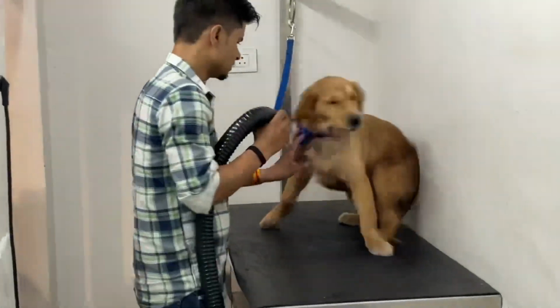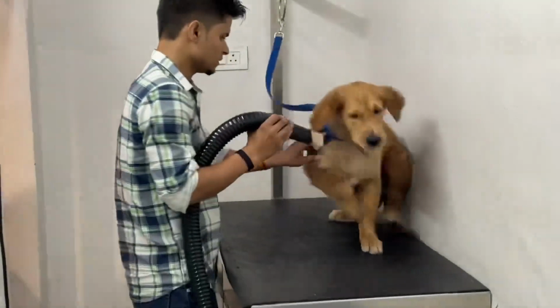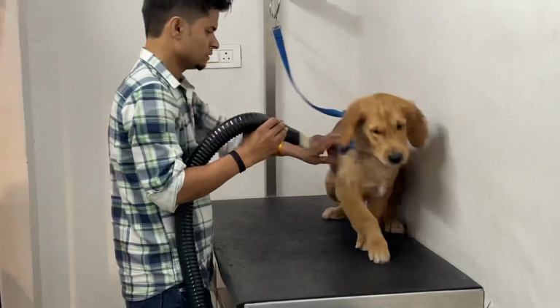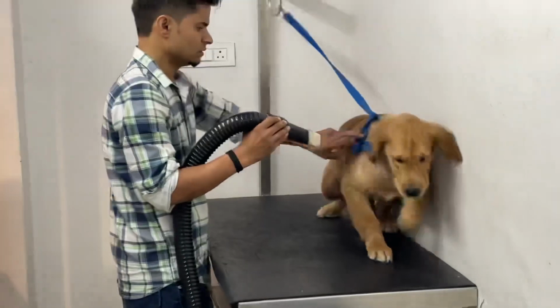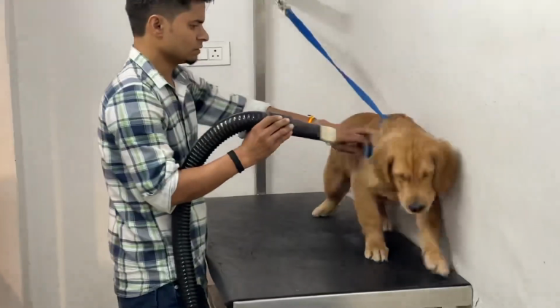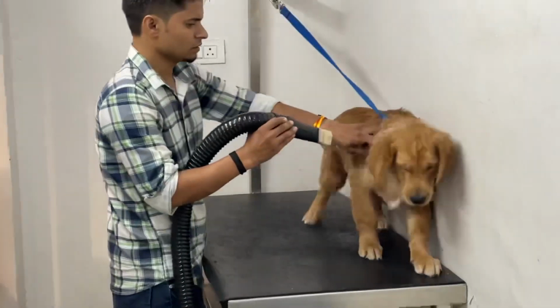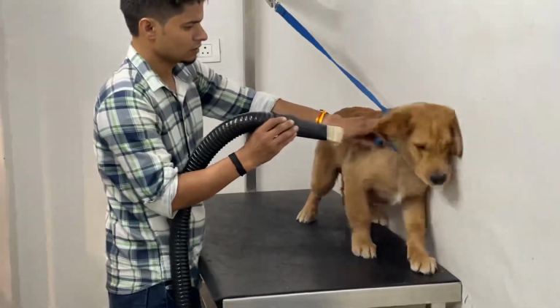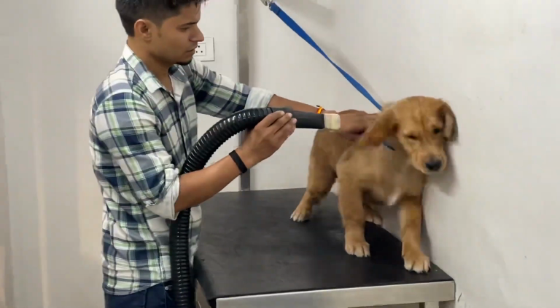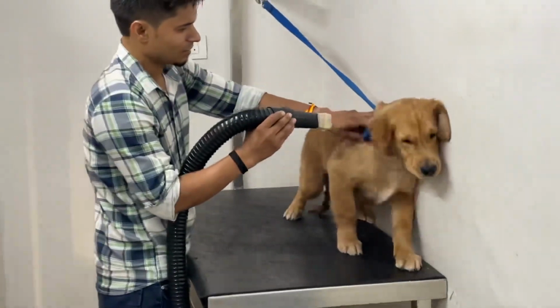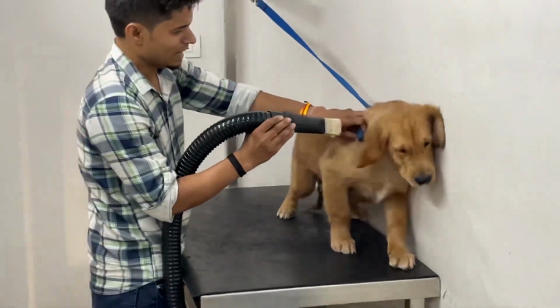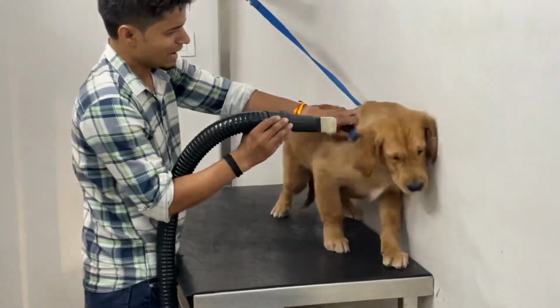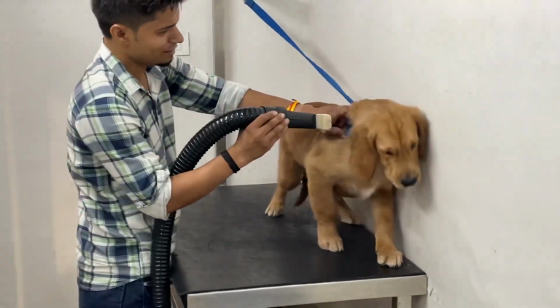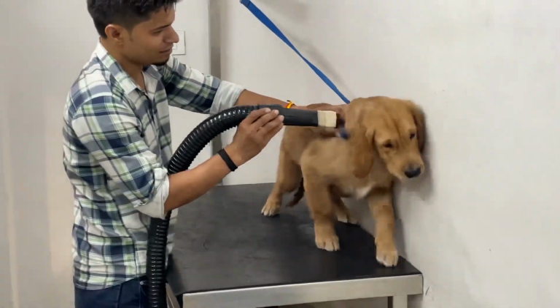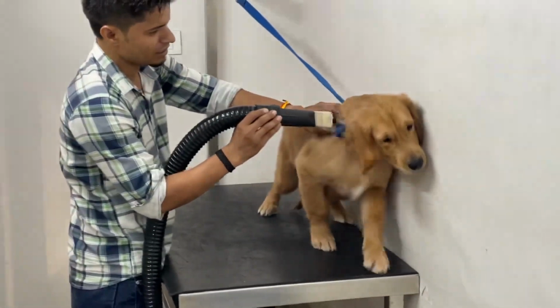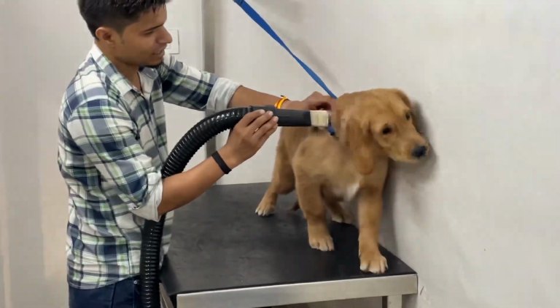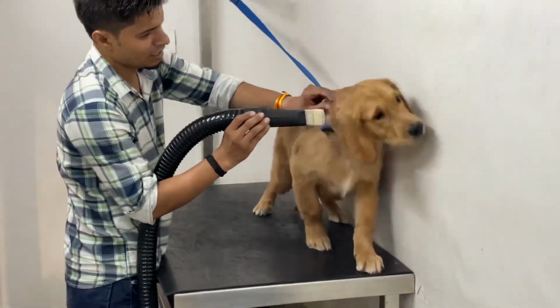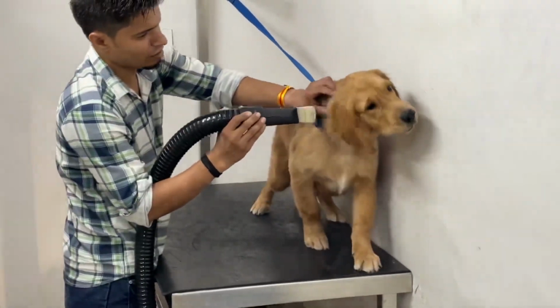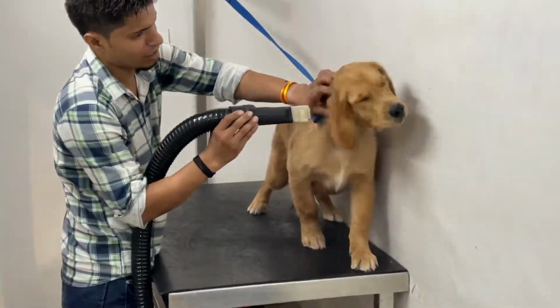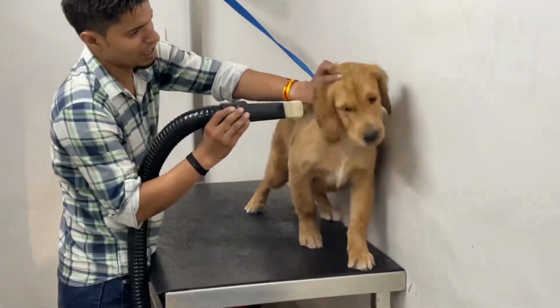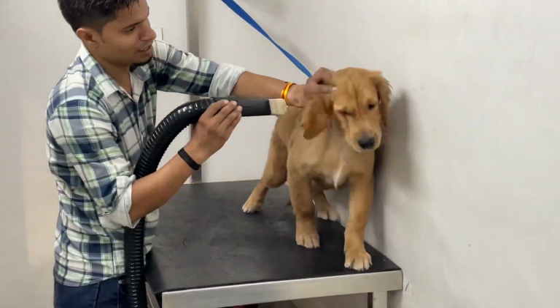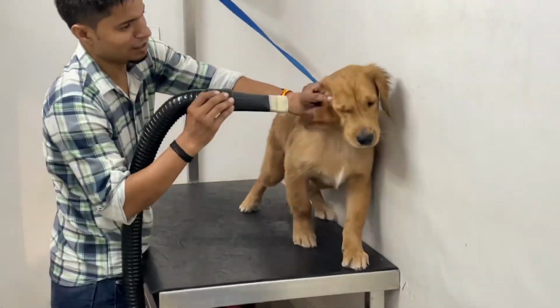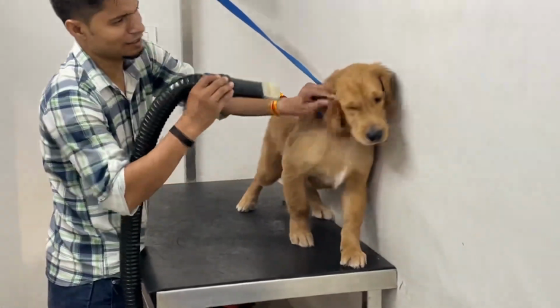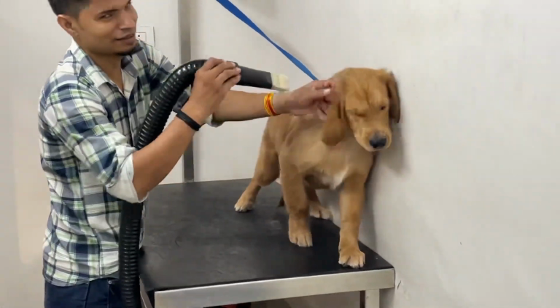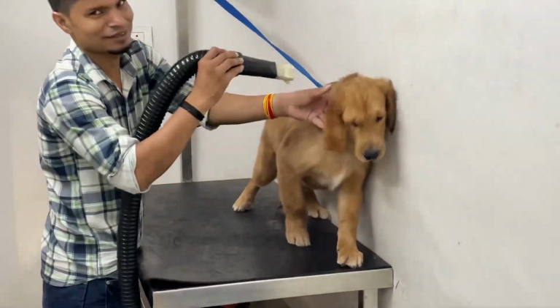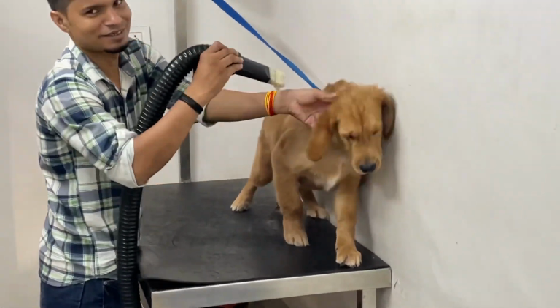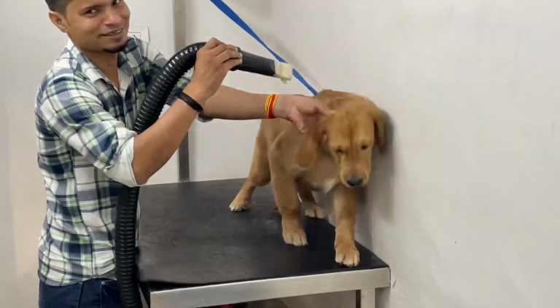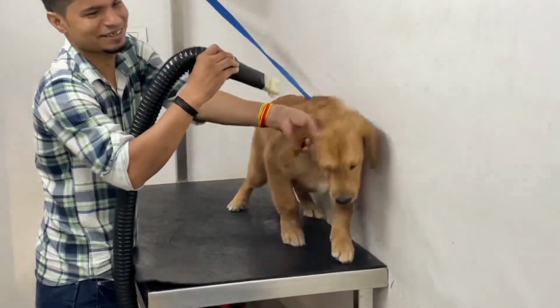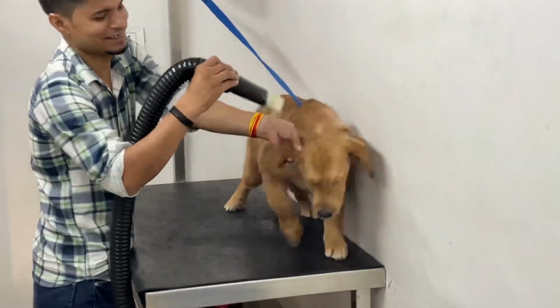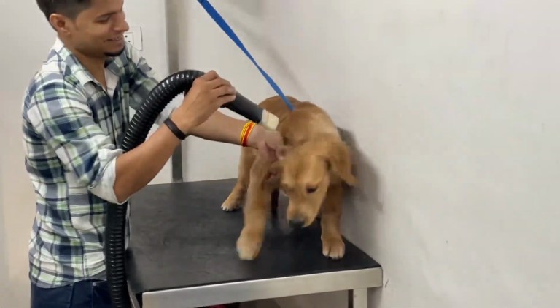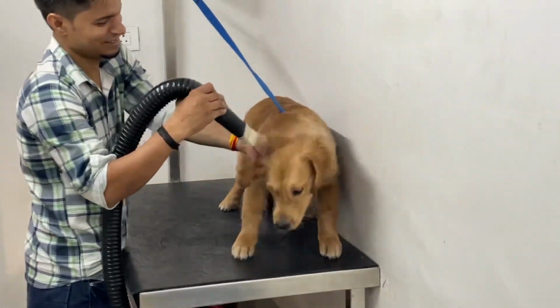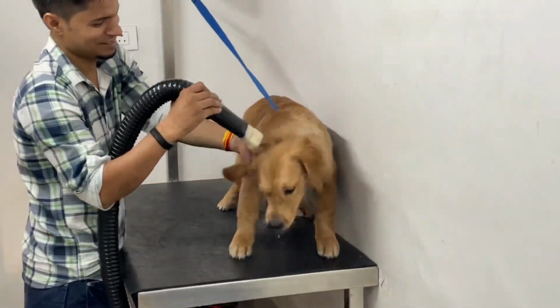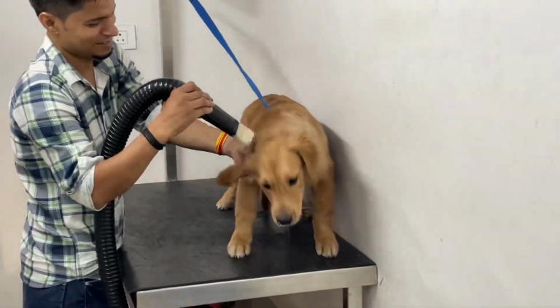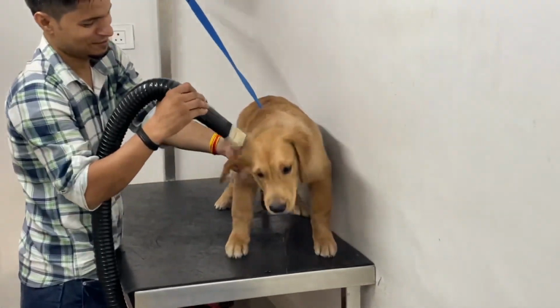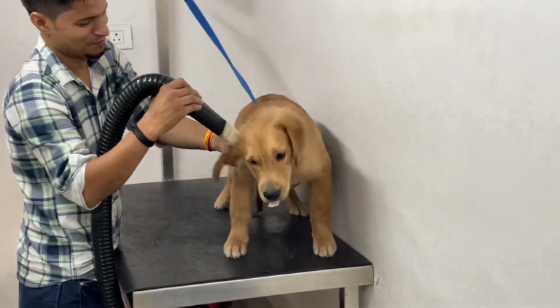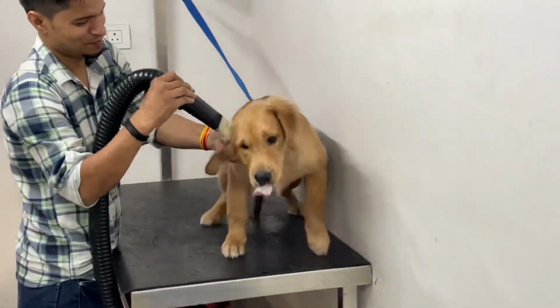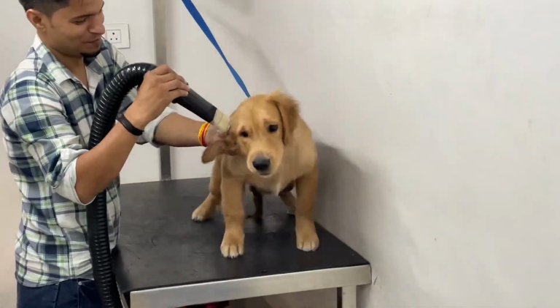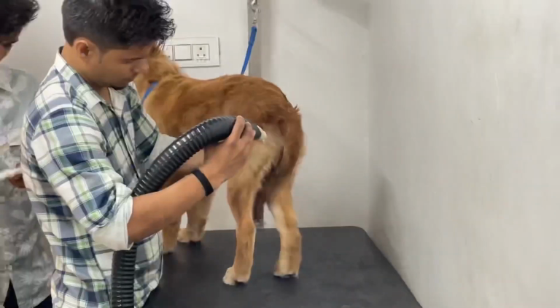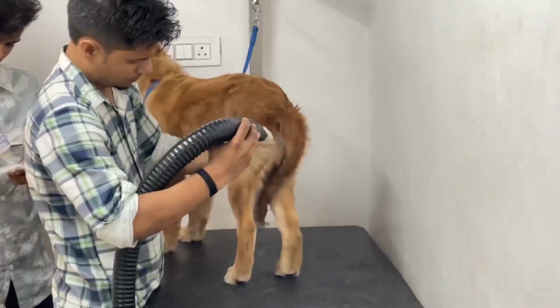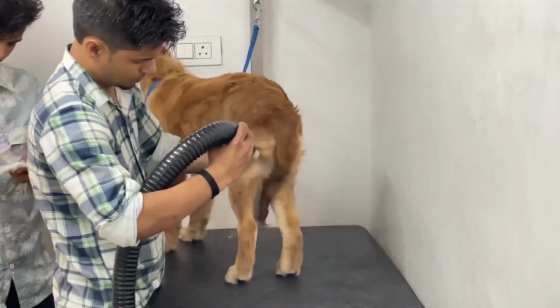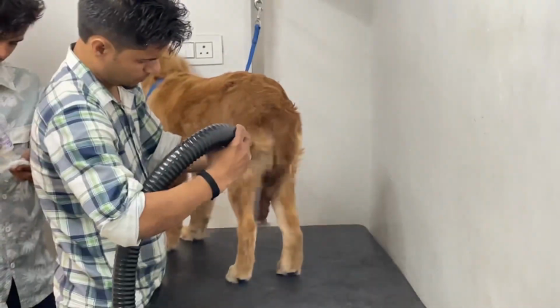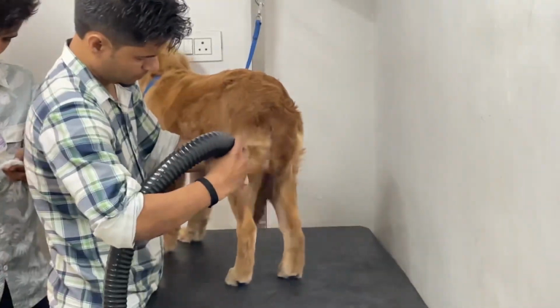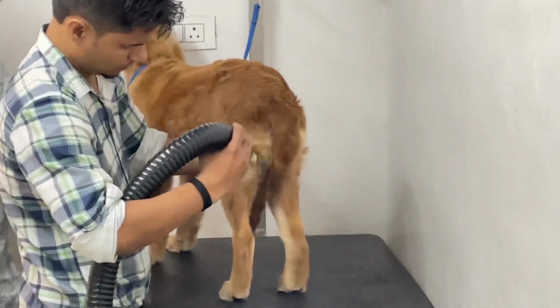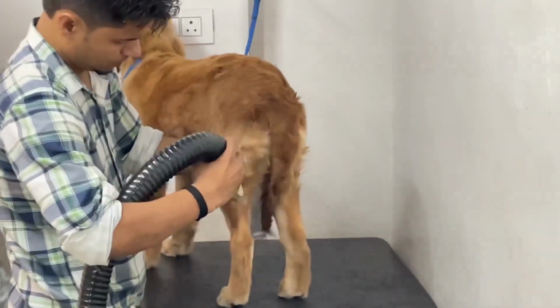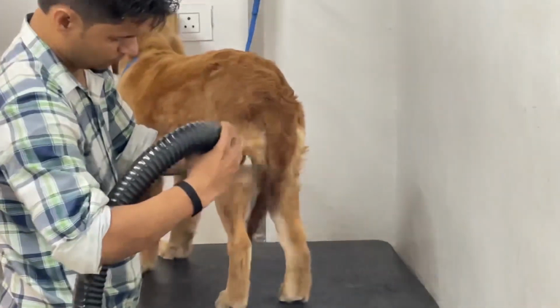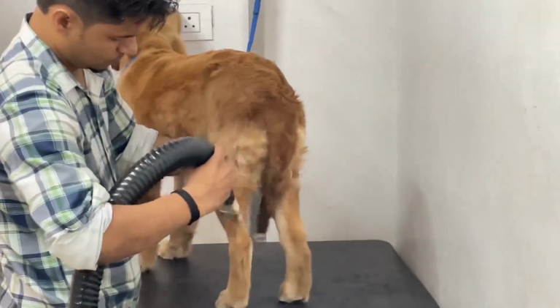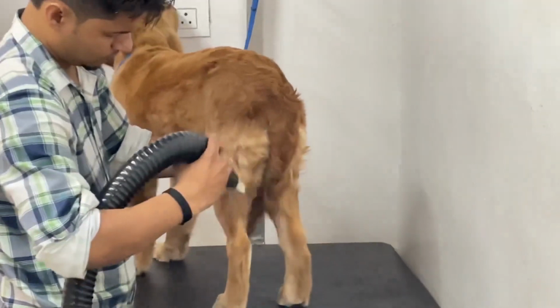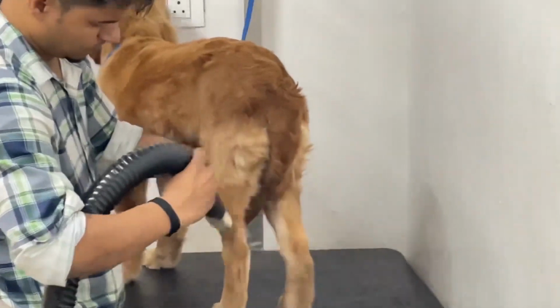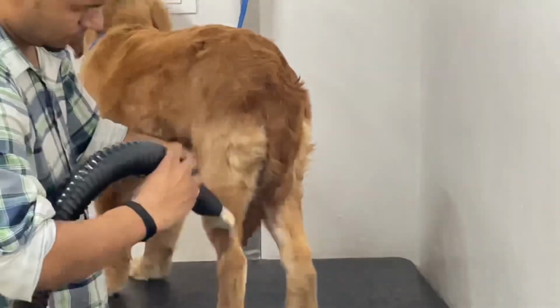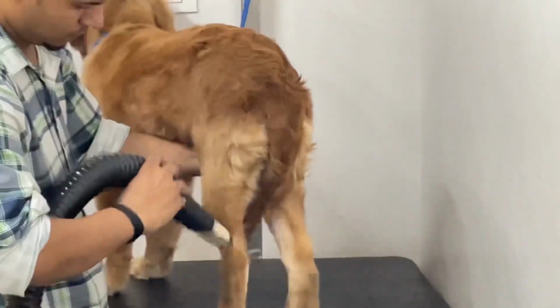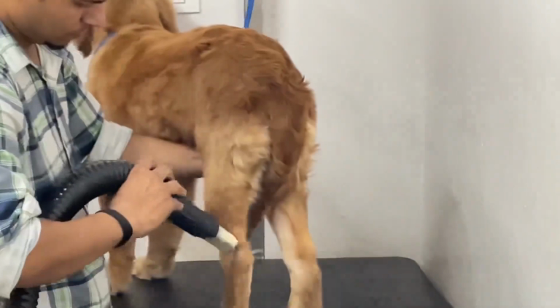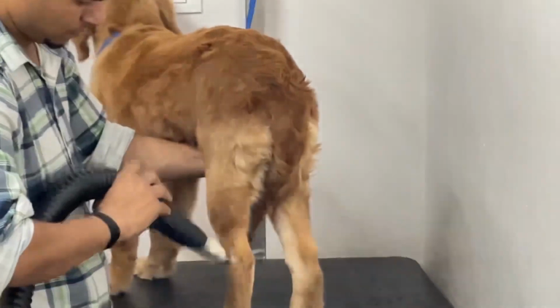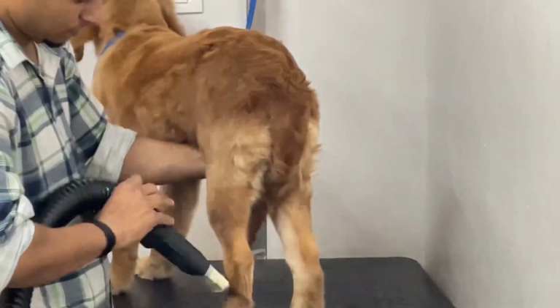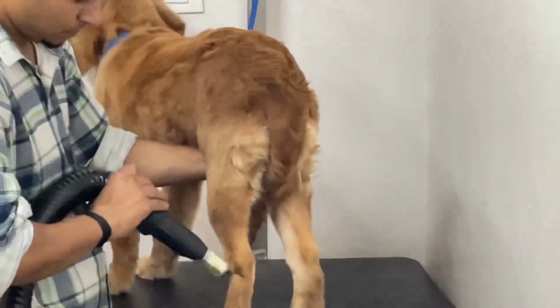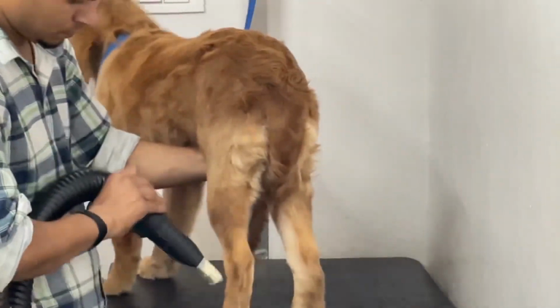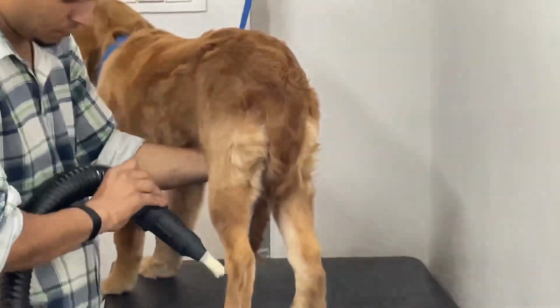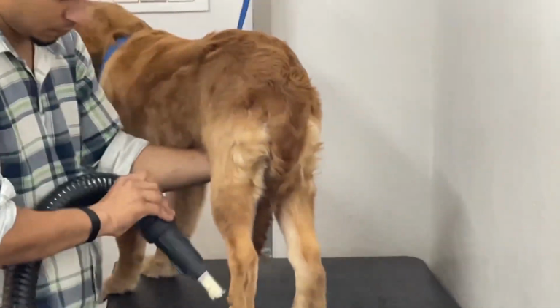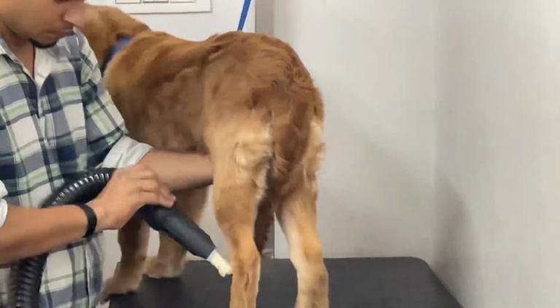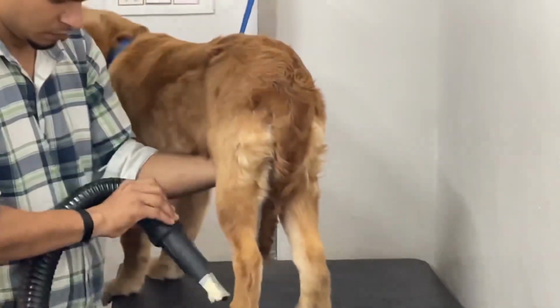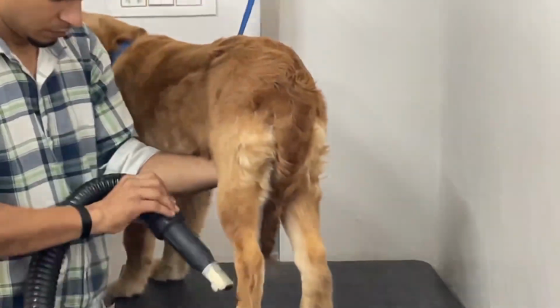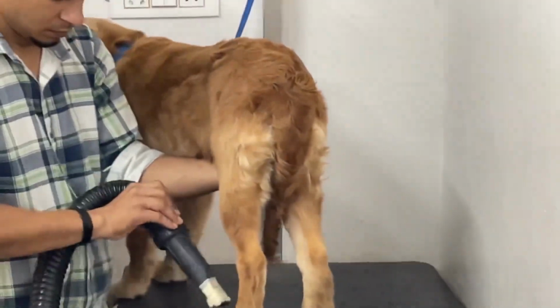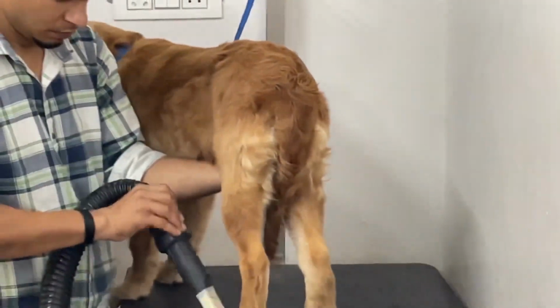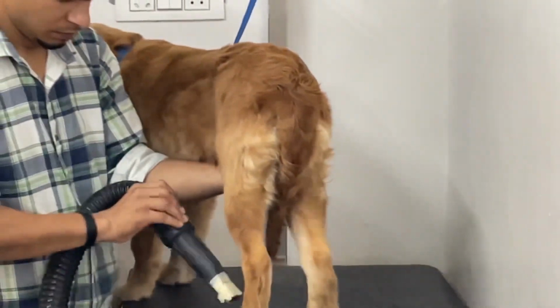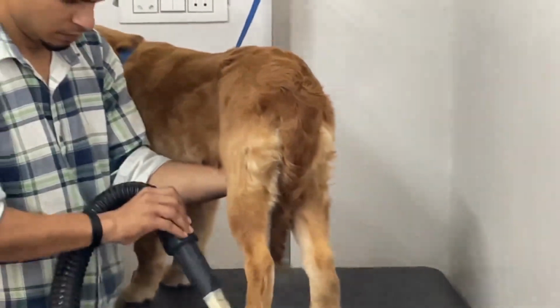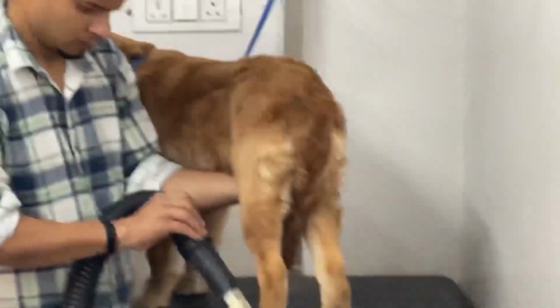And finally, Leo's turn to get blow dried. He did not like it clearly, but yeah, he managed to get through it.